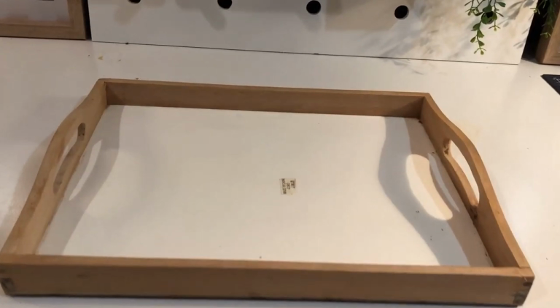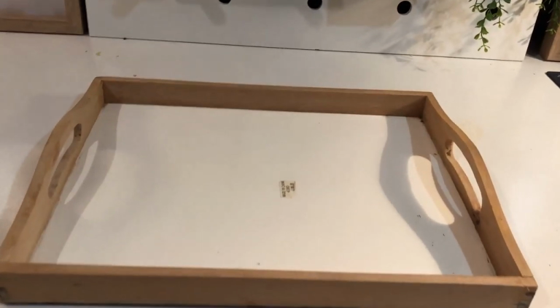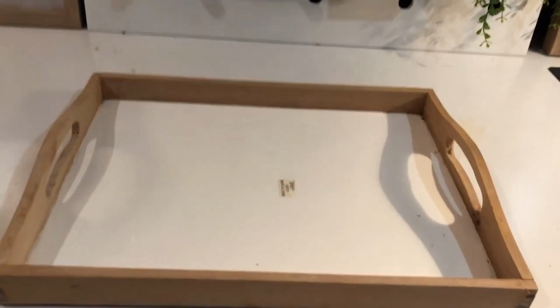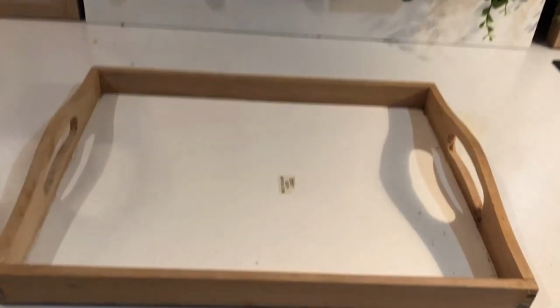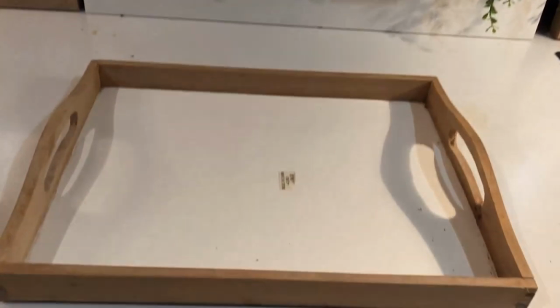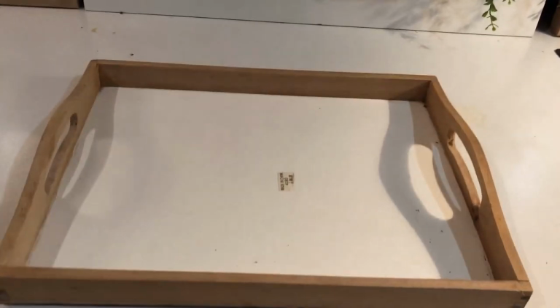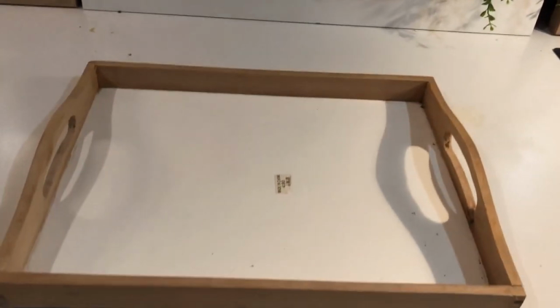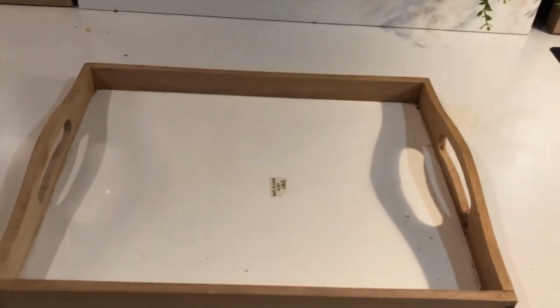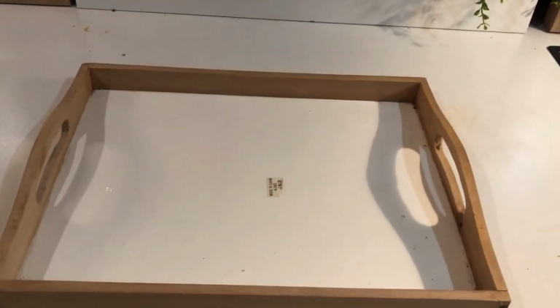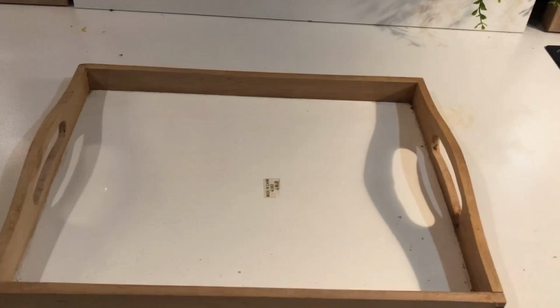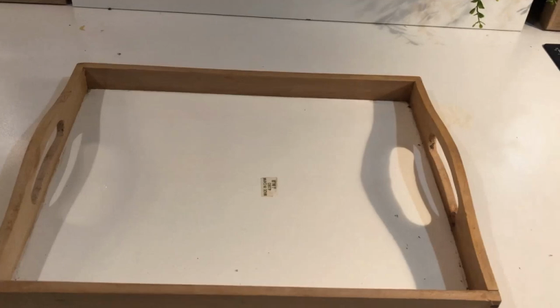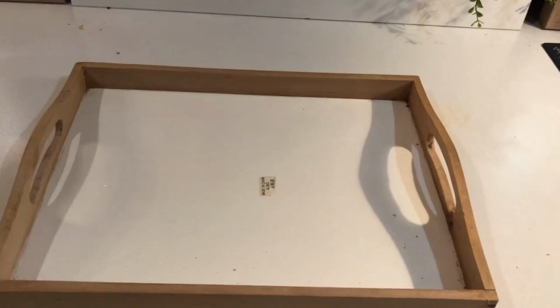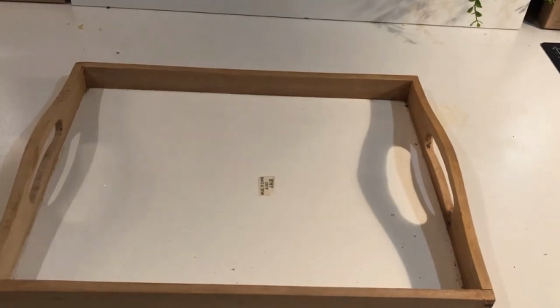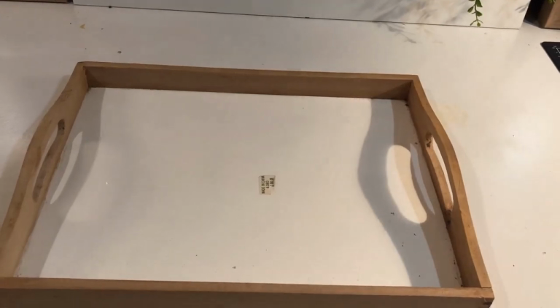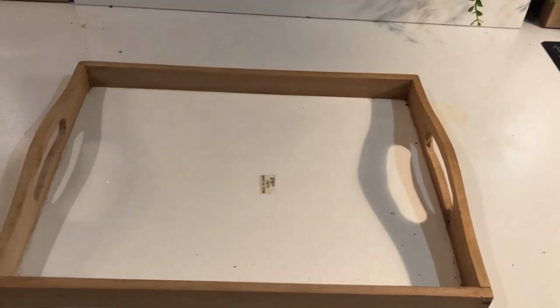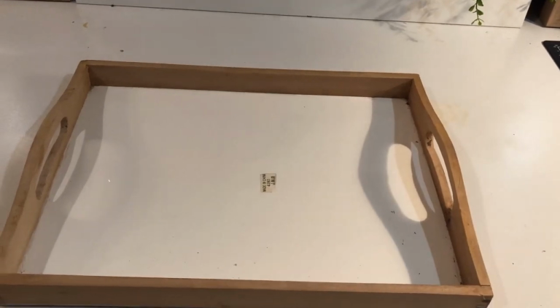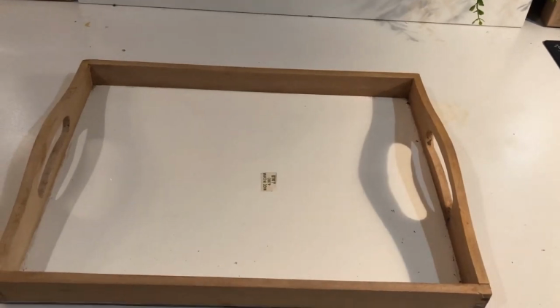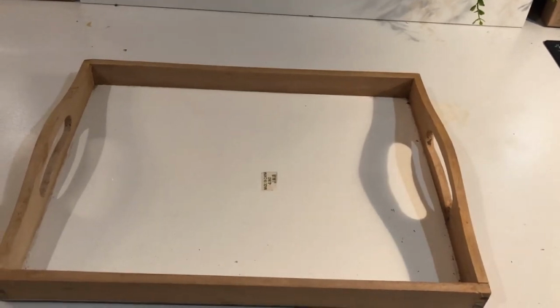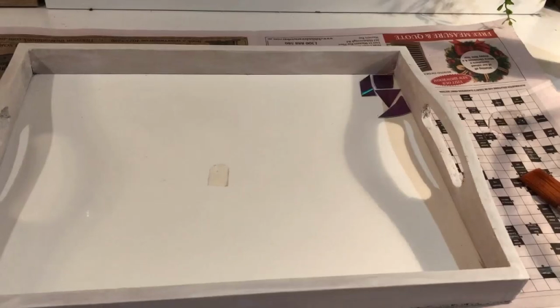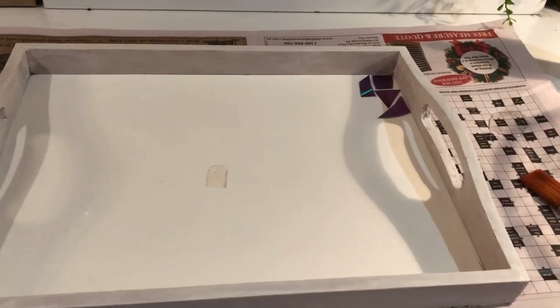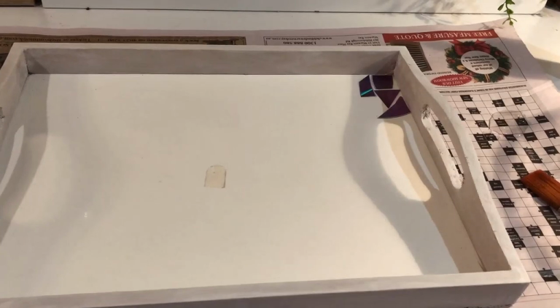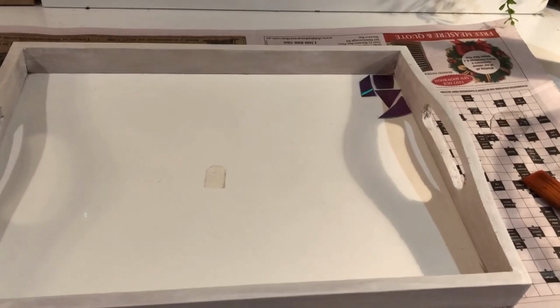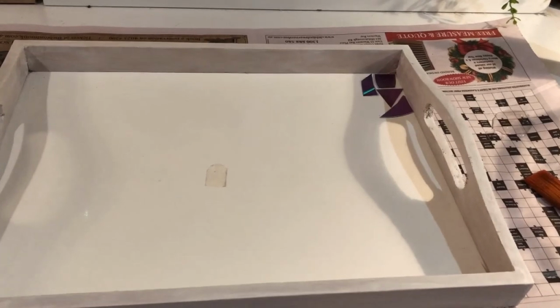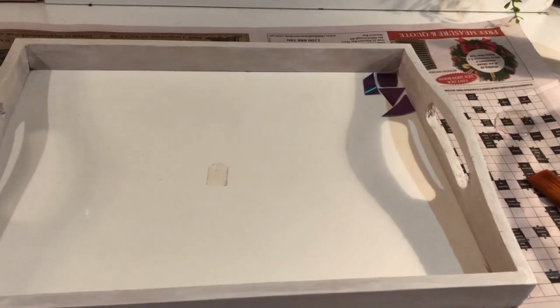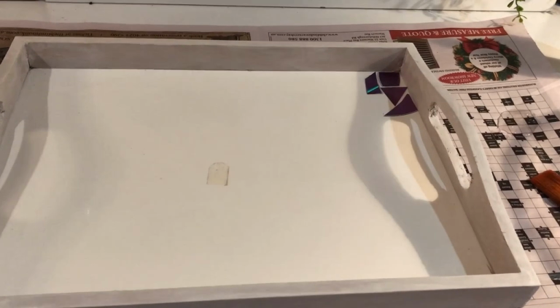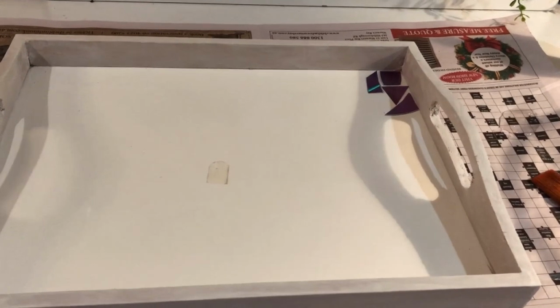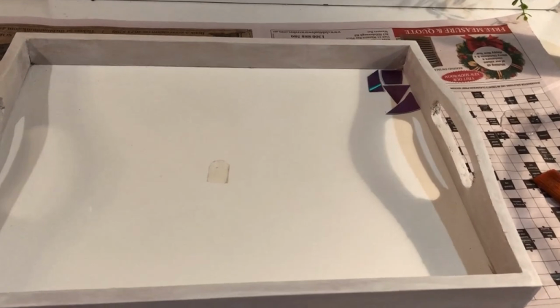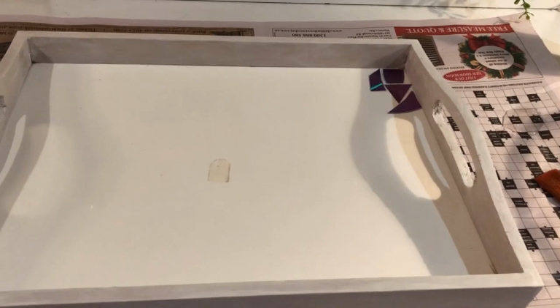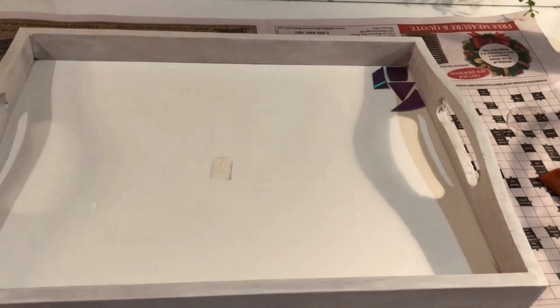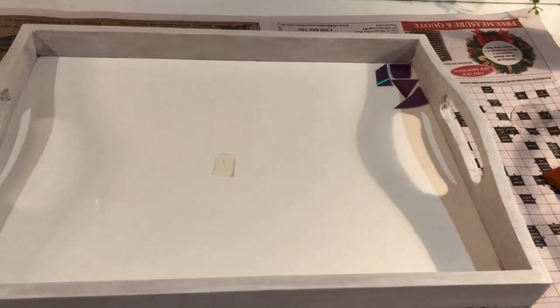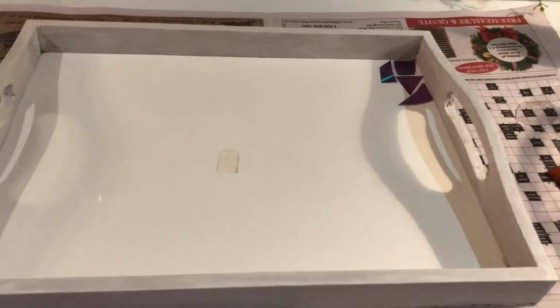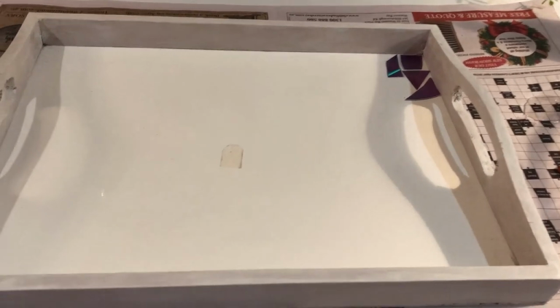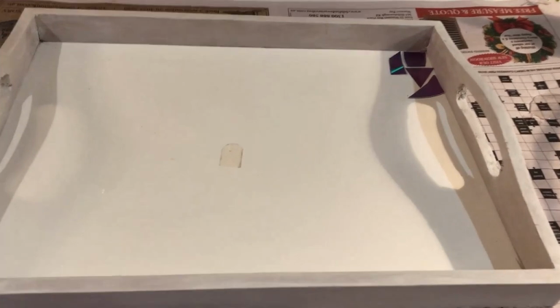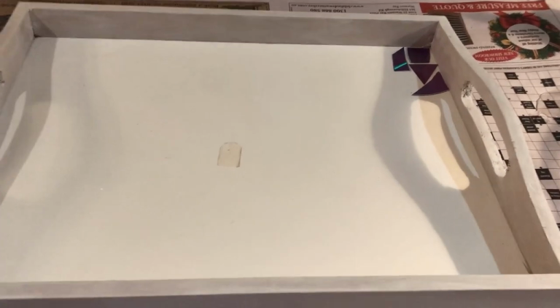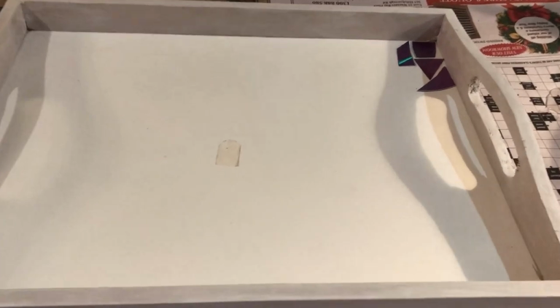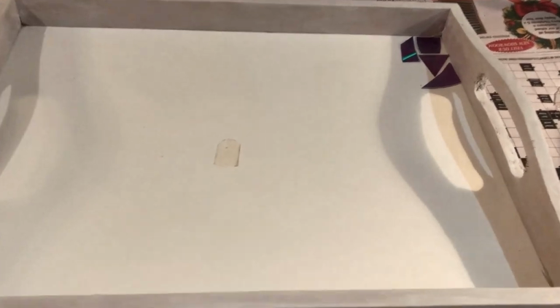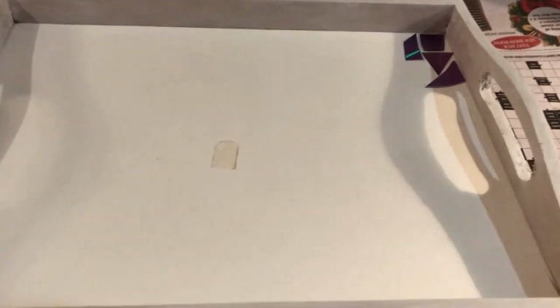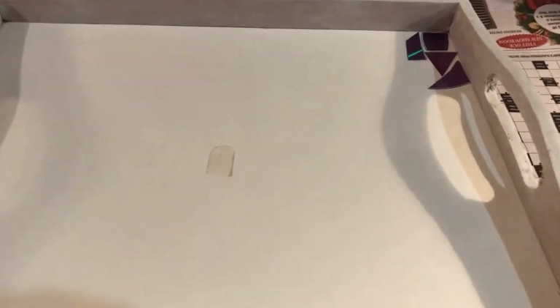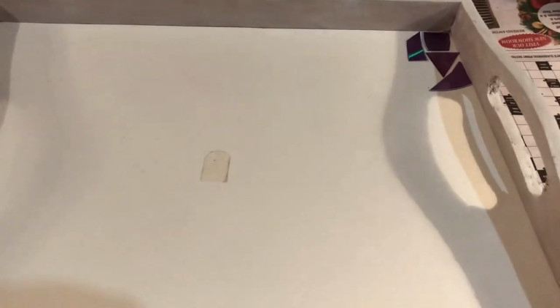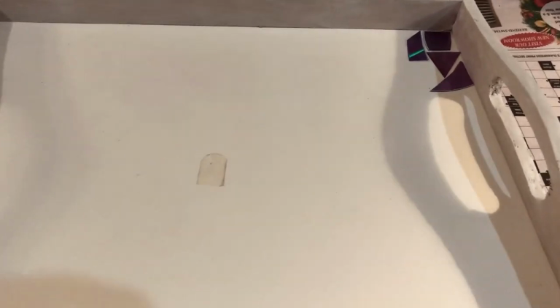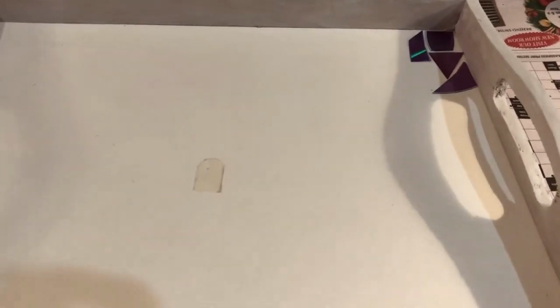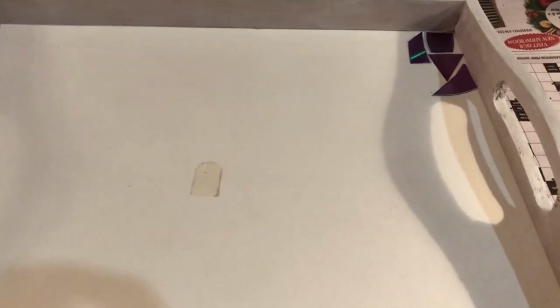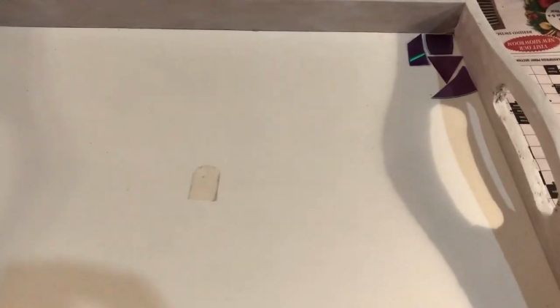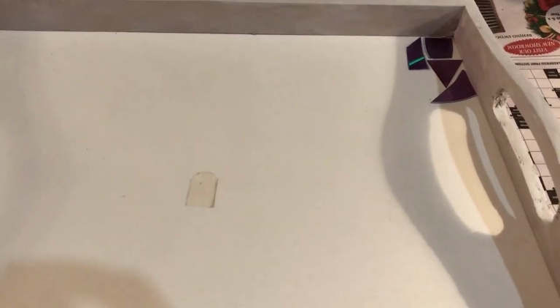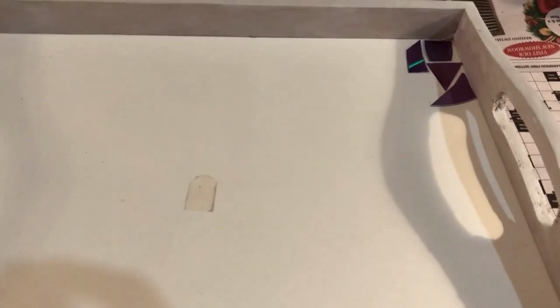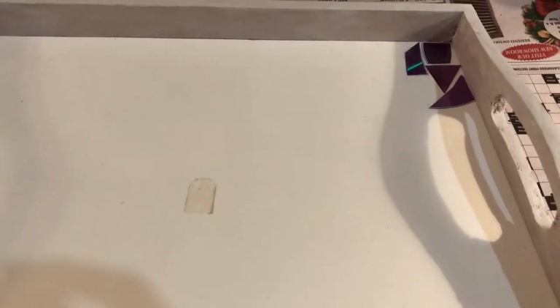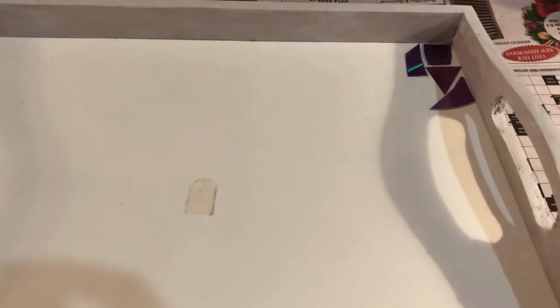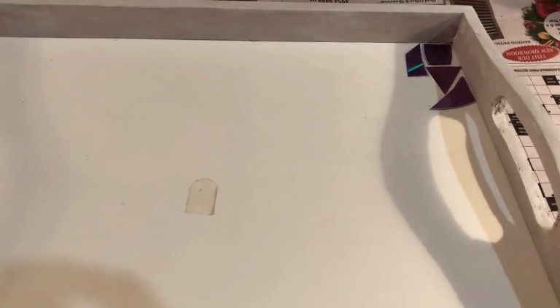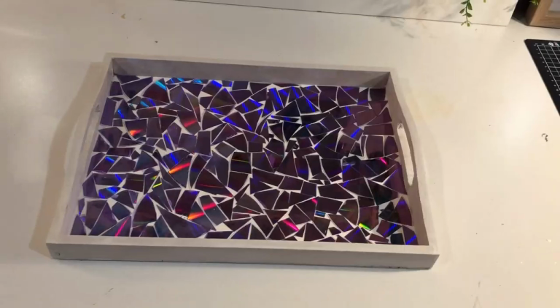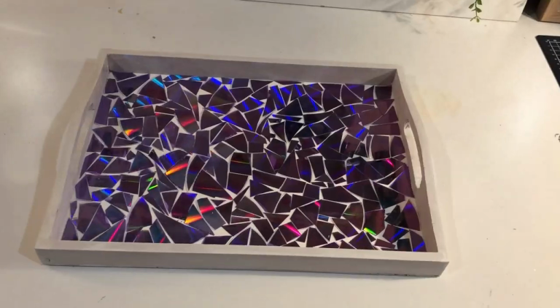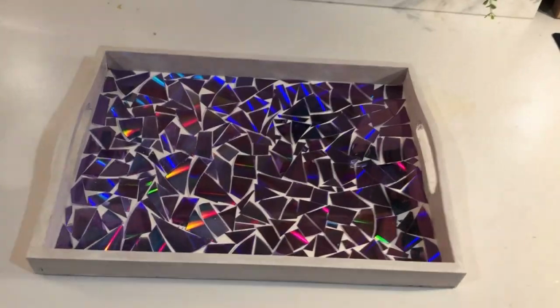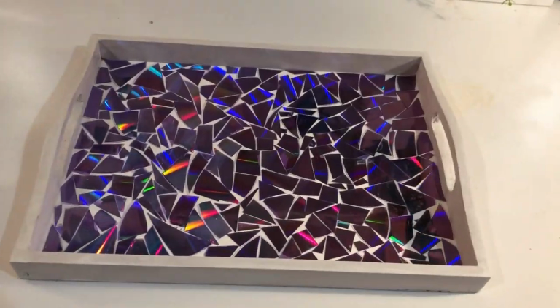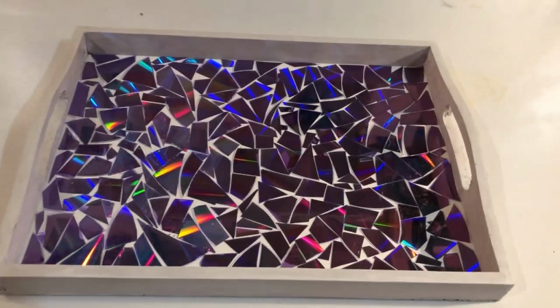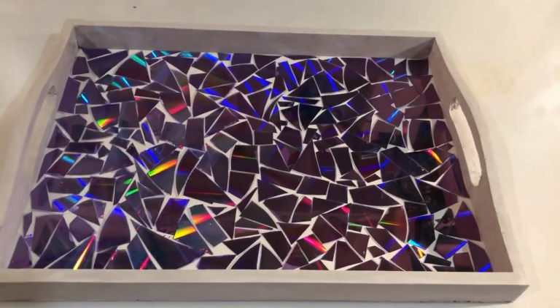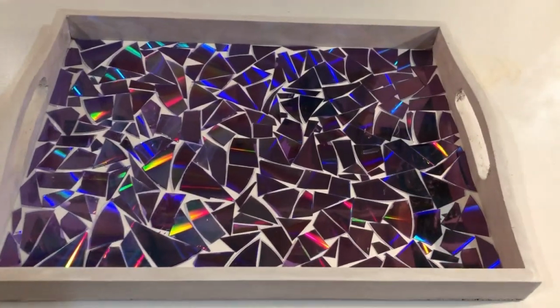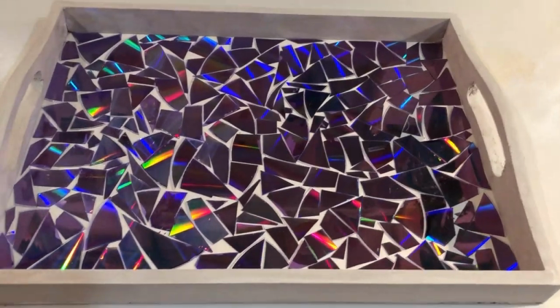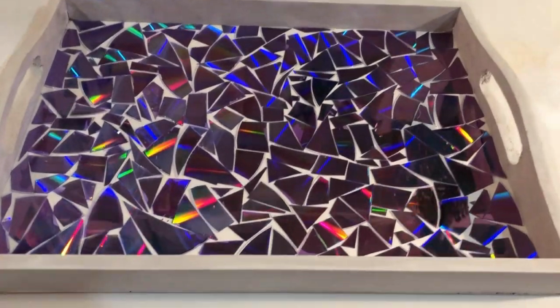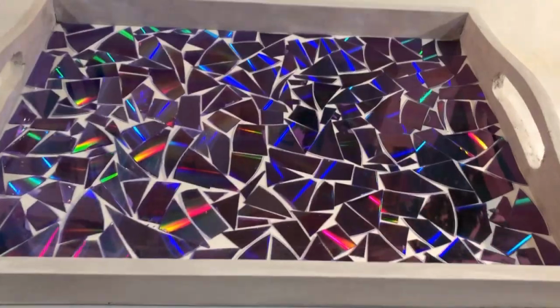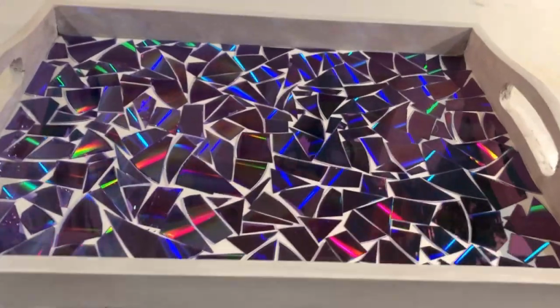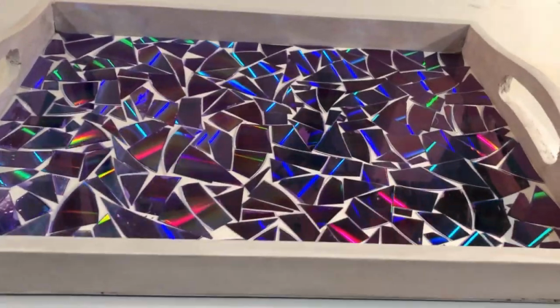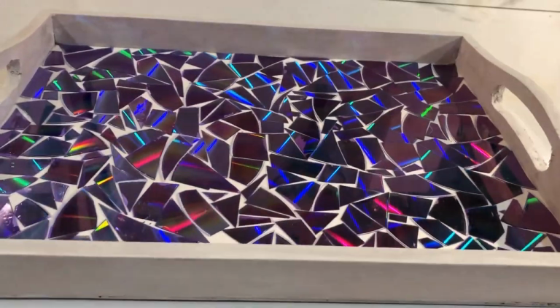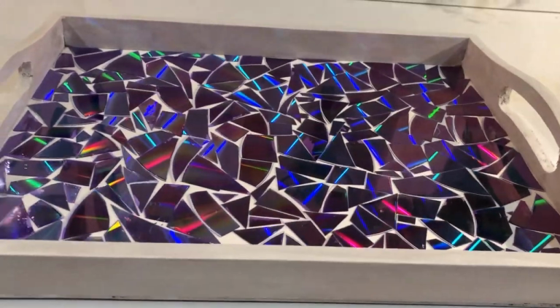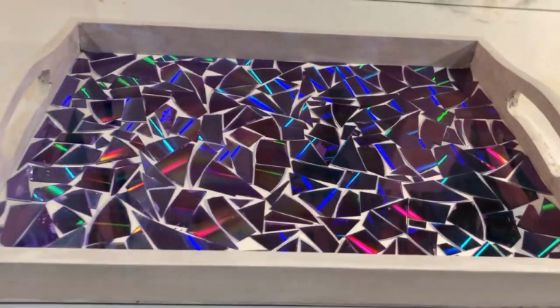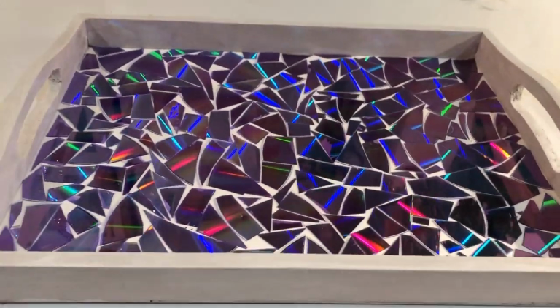I decided to paint the entire tray white to really make the purple stand out, and I couldn't be more thrilled with the result.